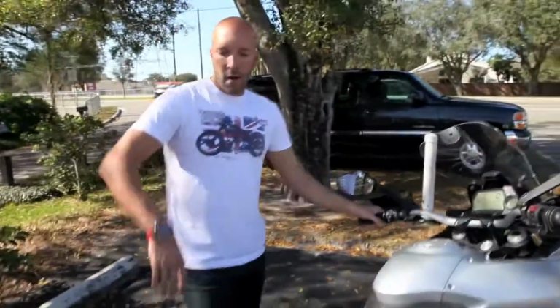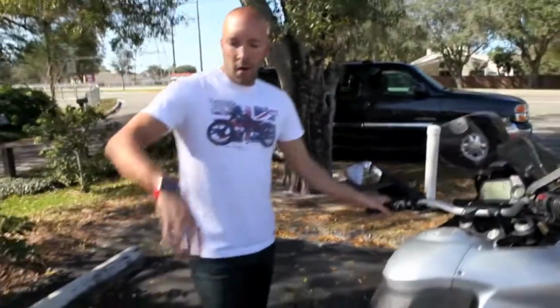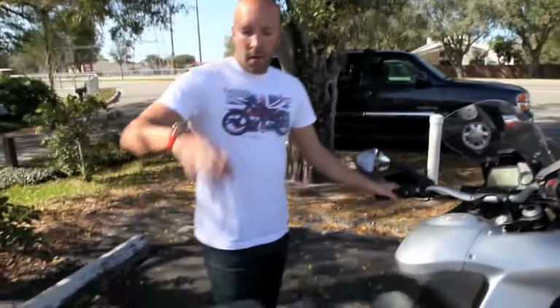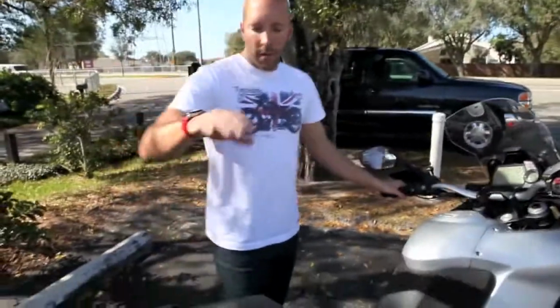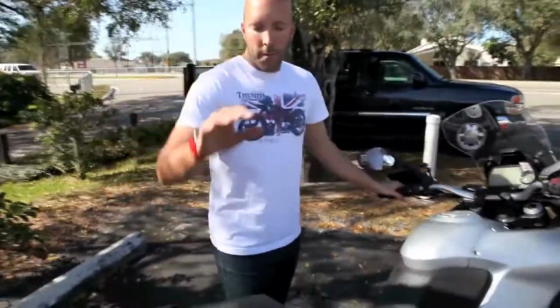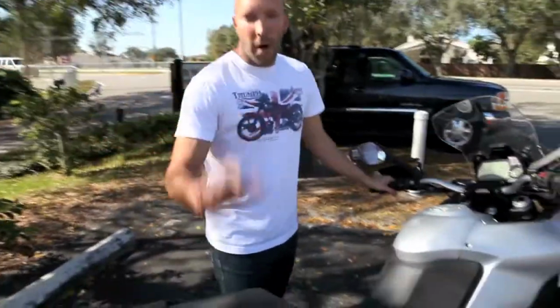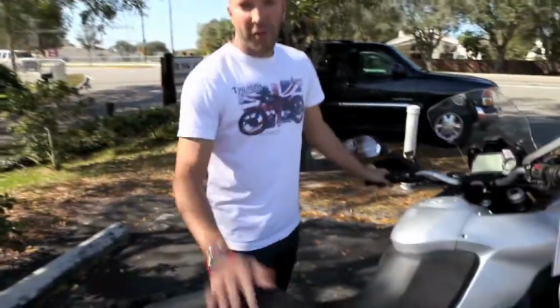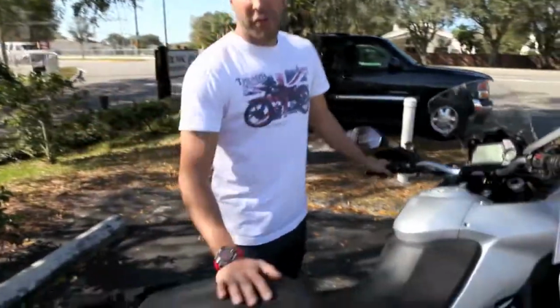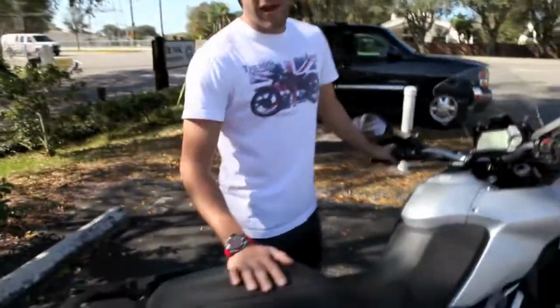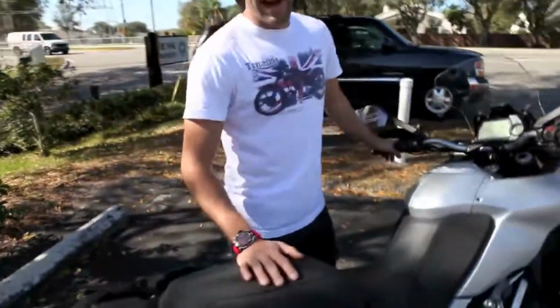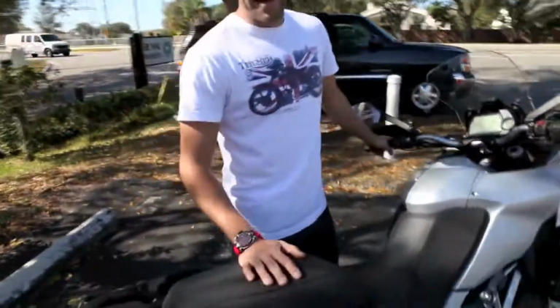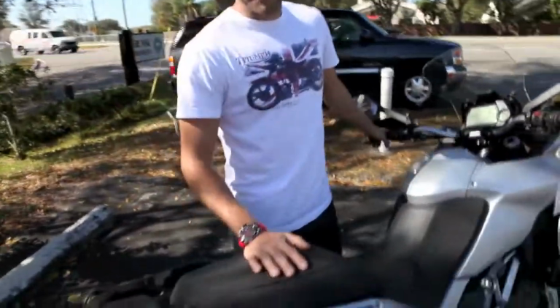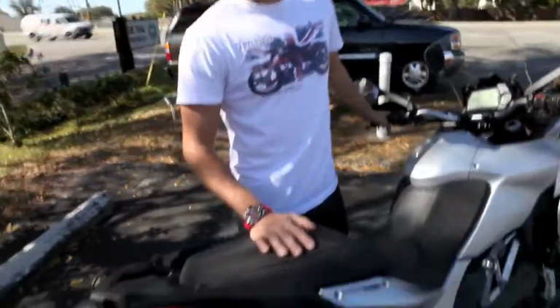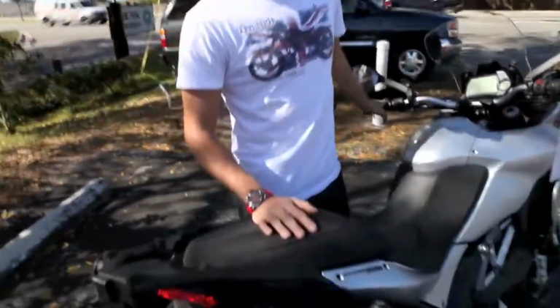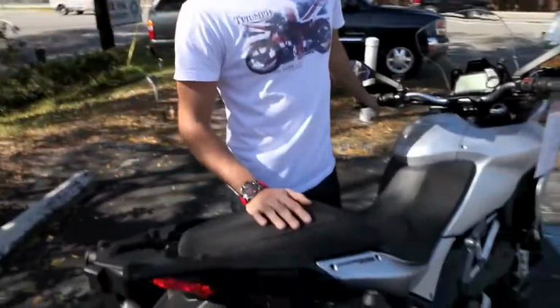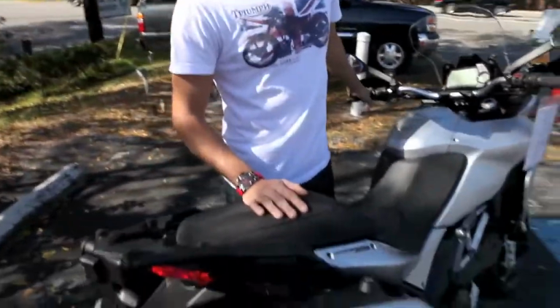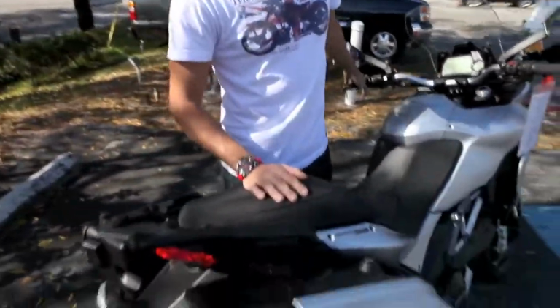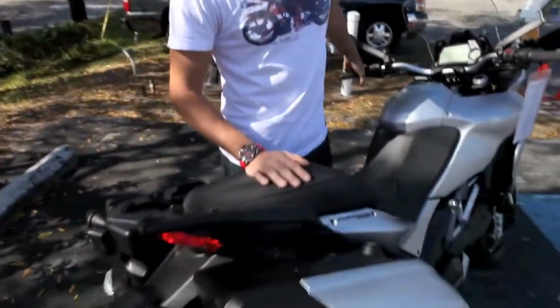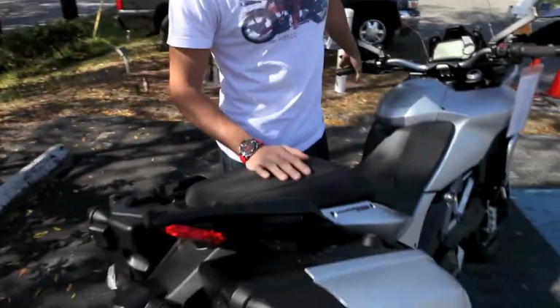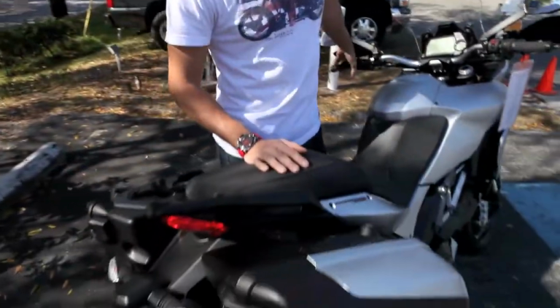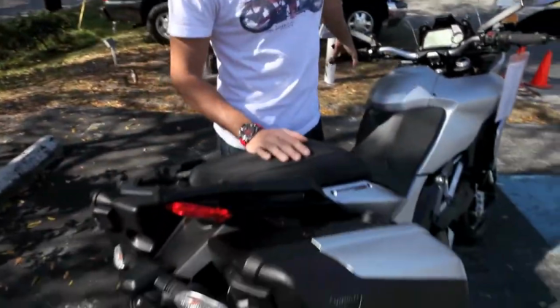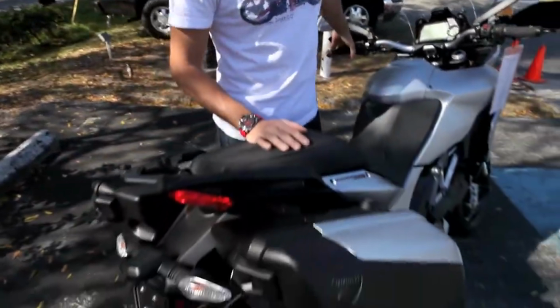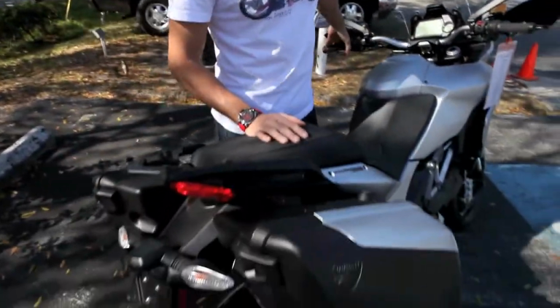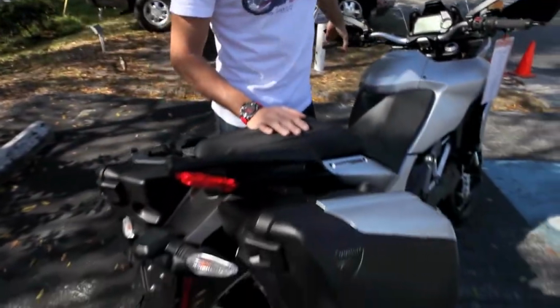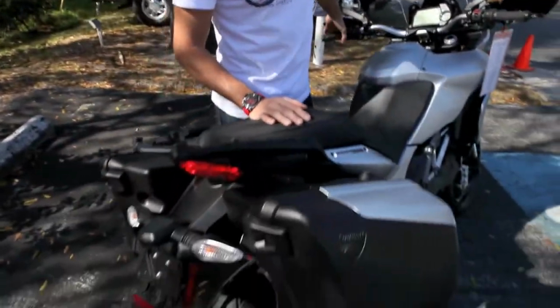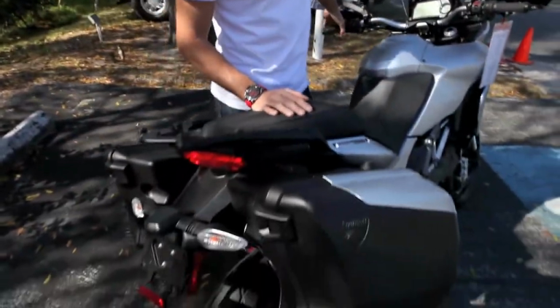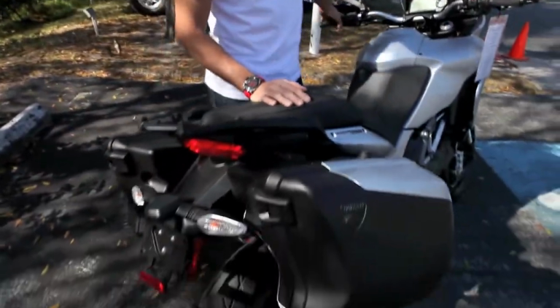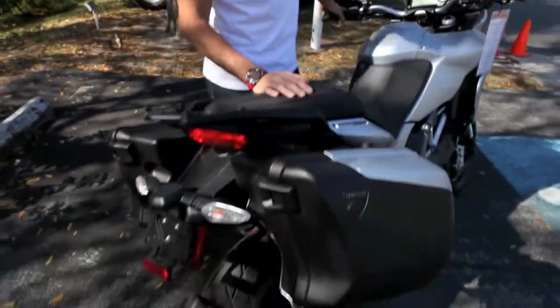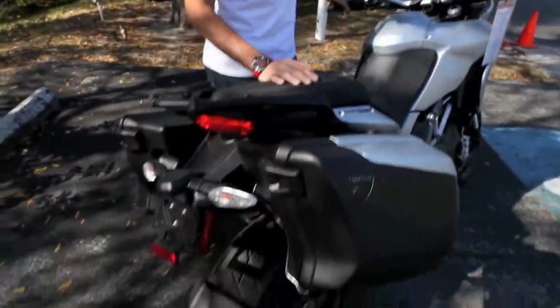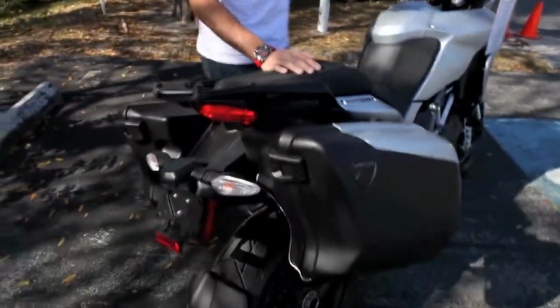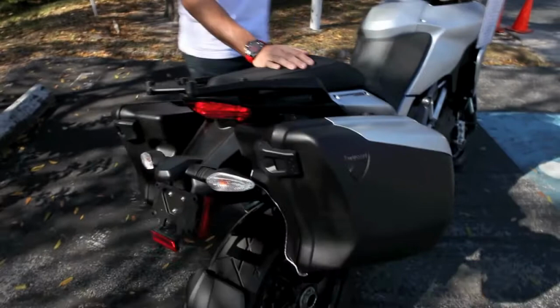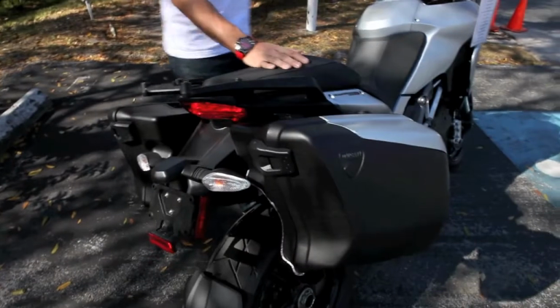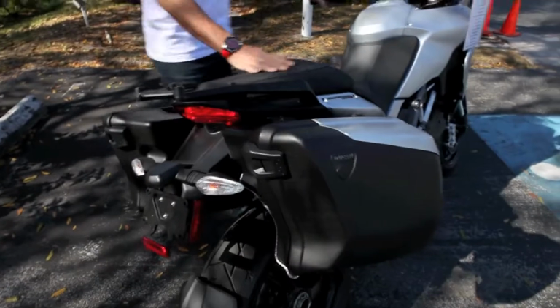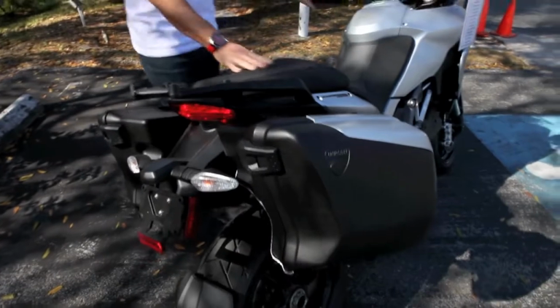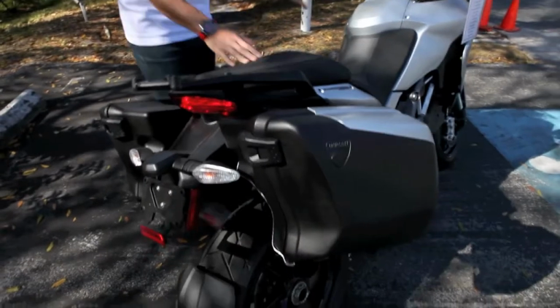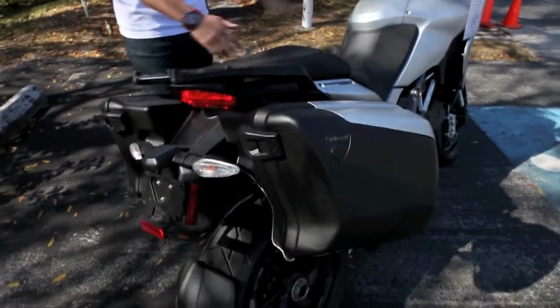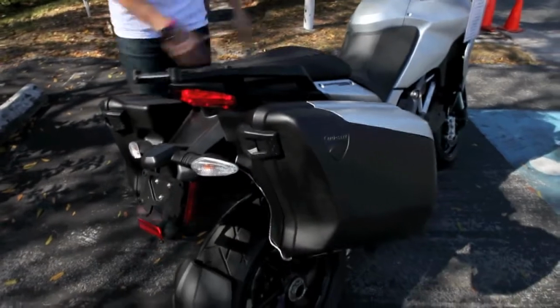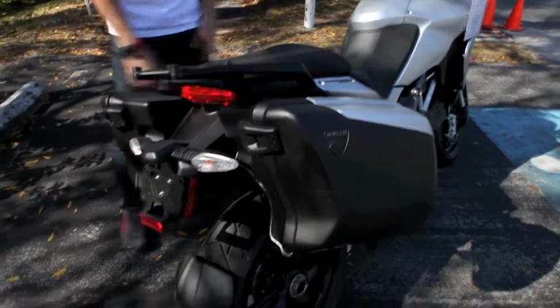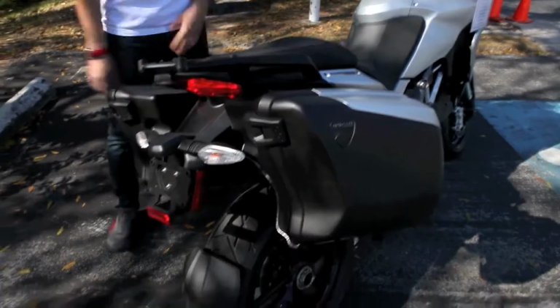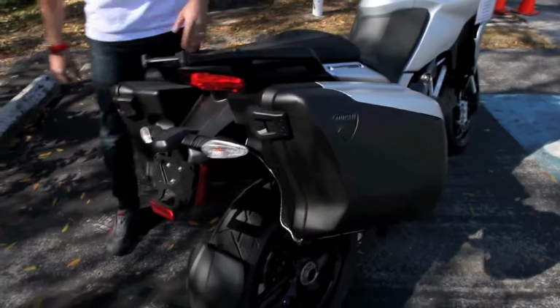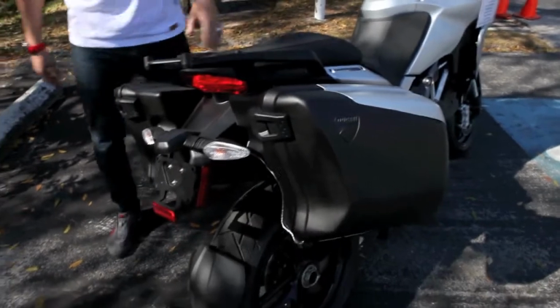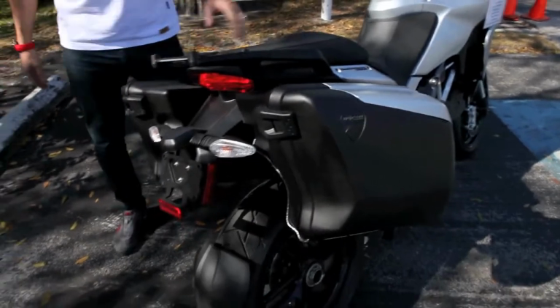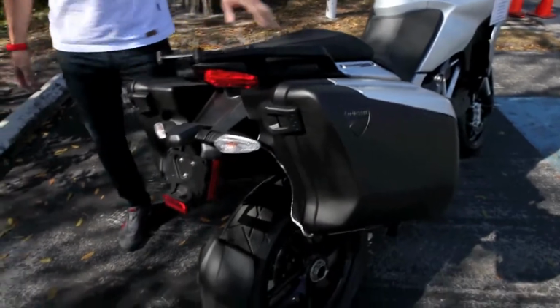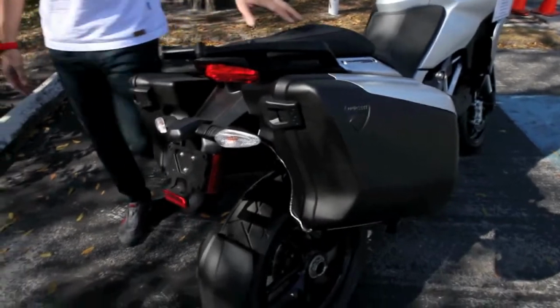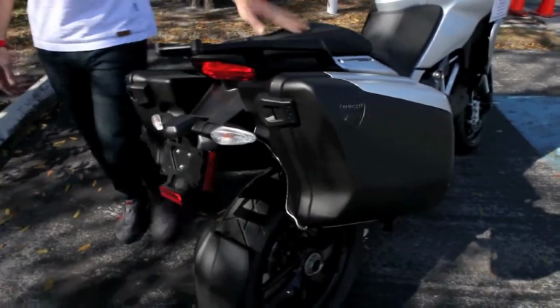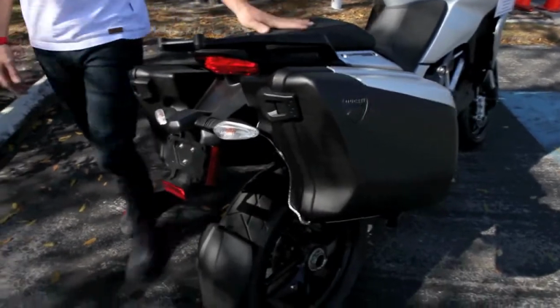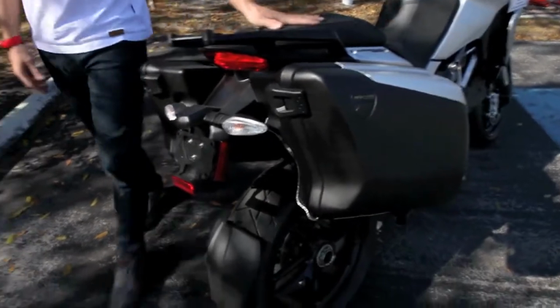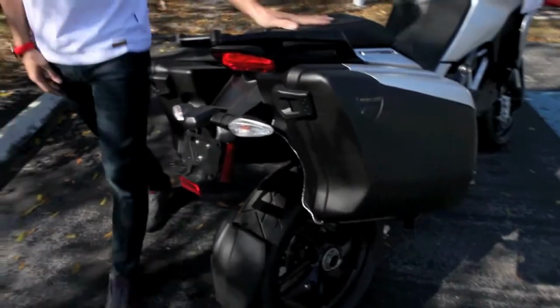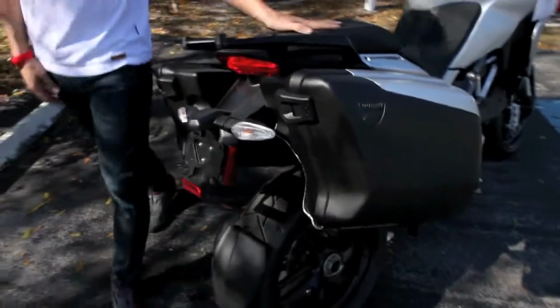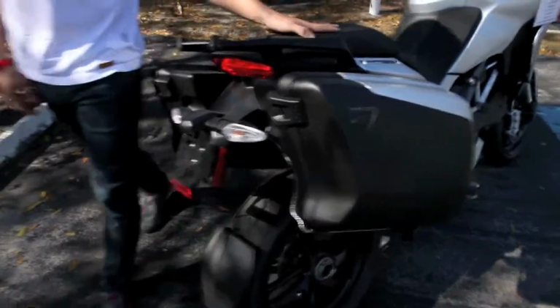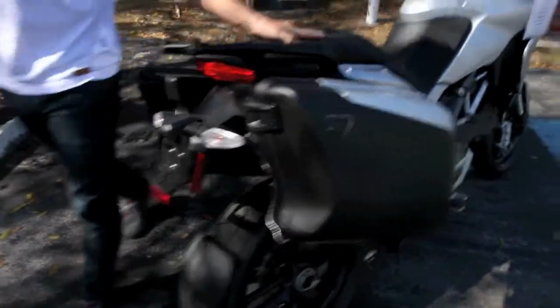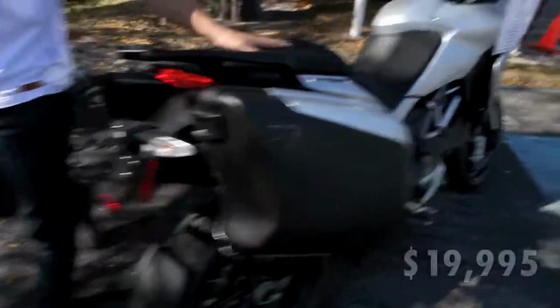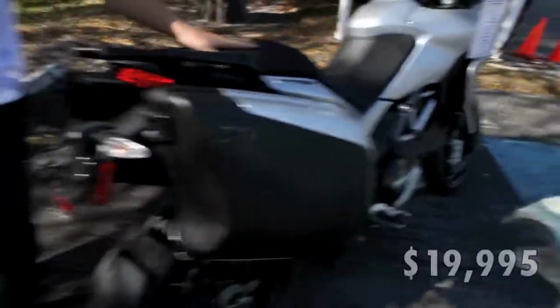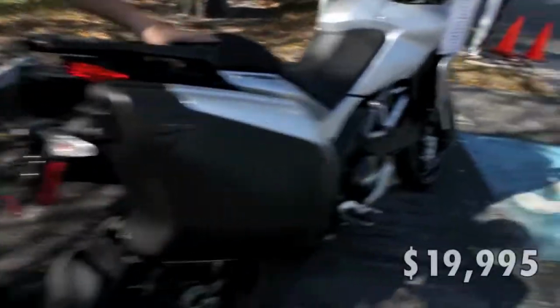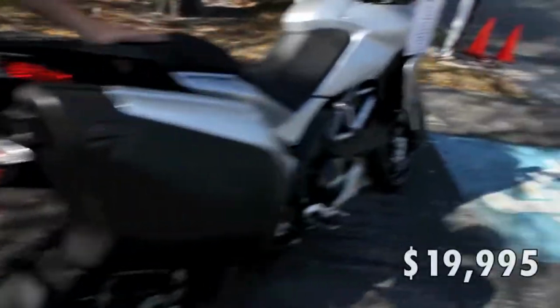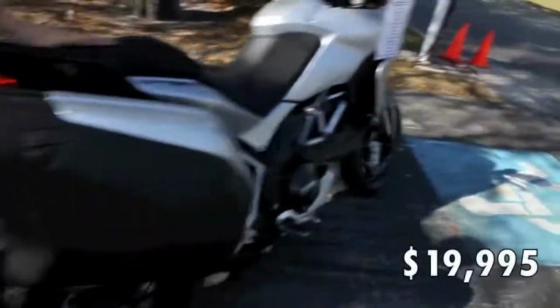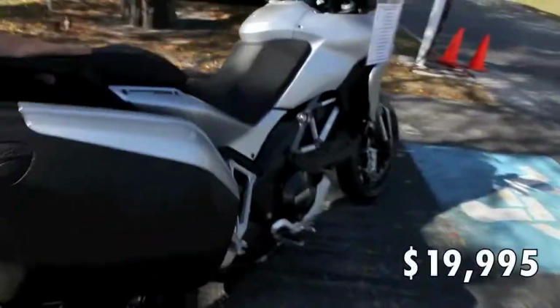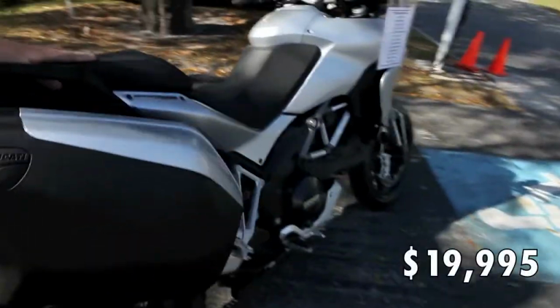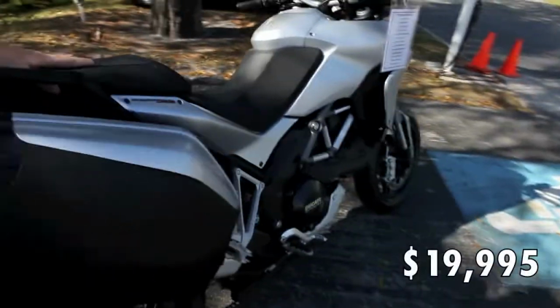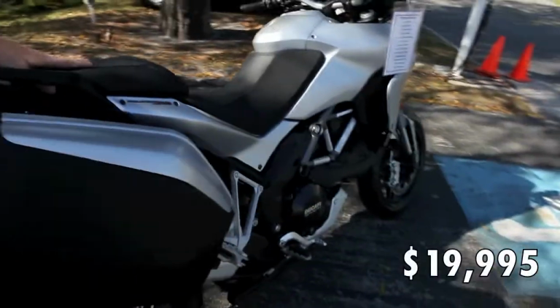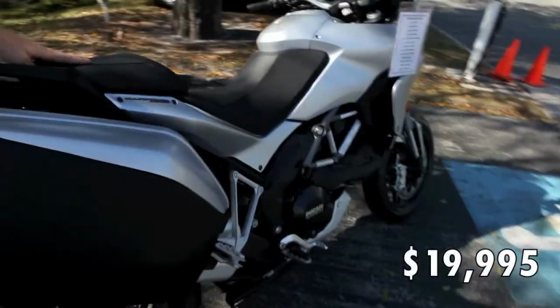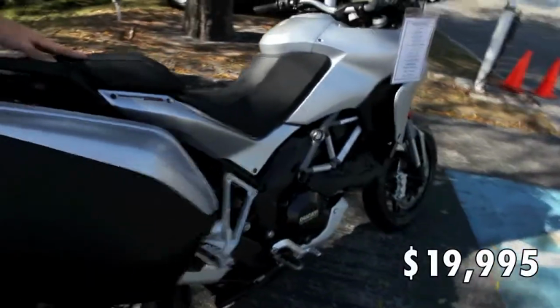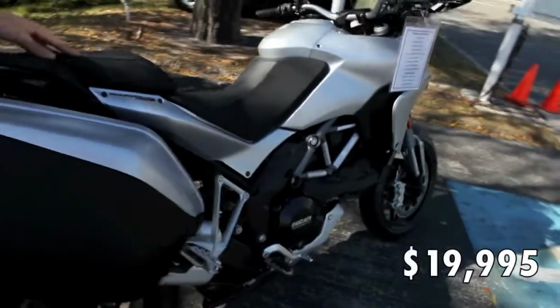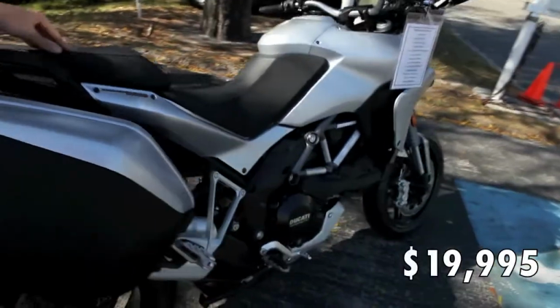The Multistrada has 150 horsepower and 92 foot-pounds of torque. The retail price is $19,999.95.